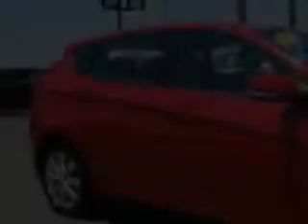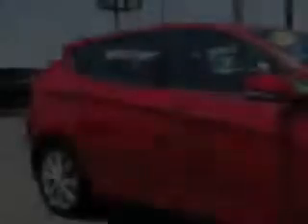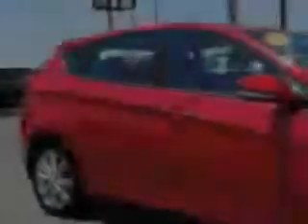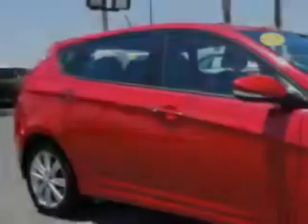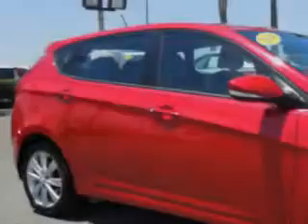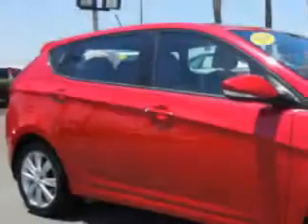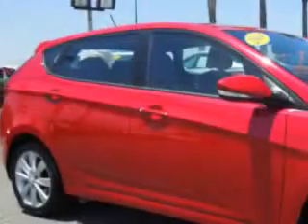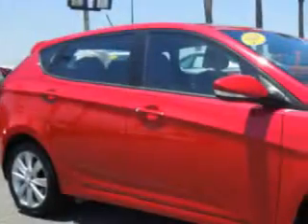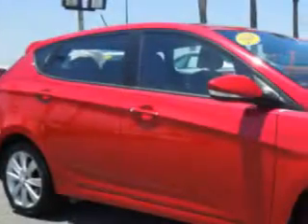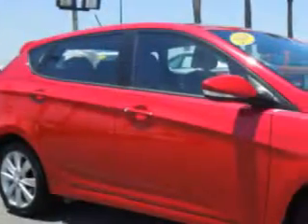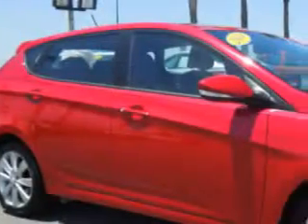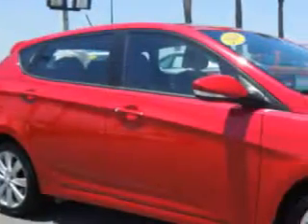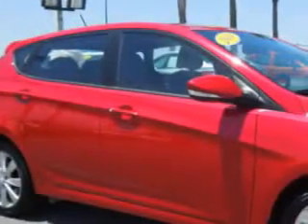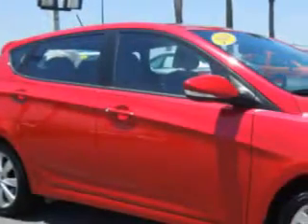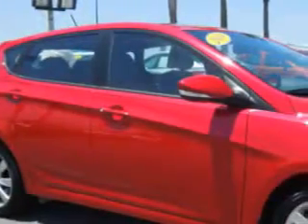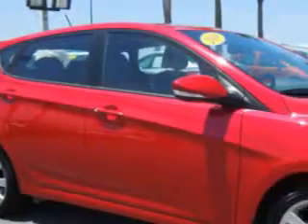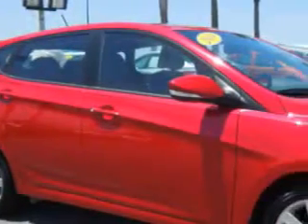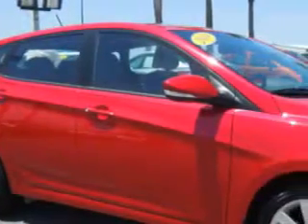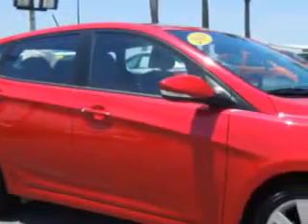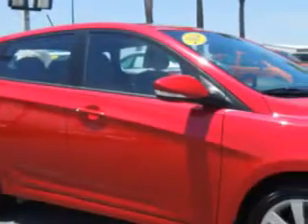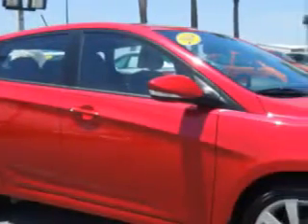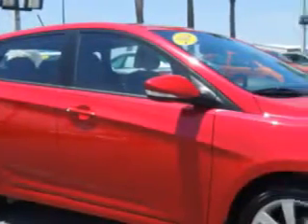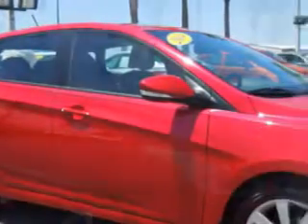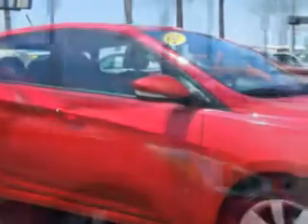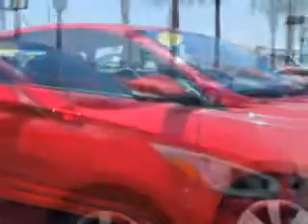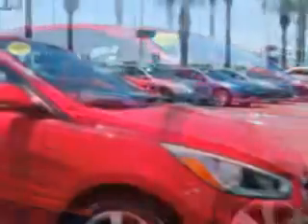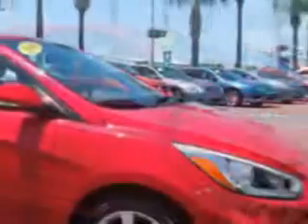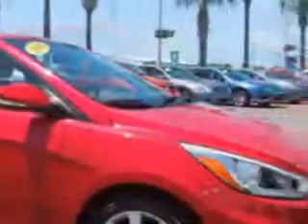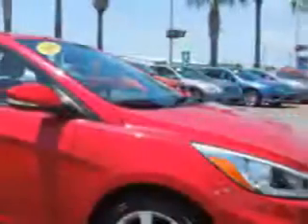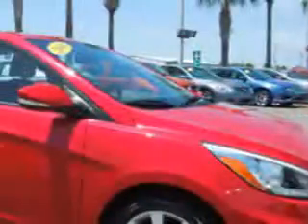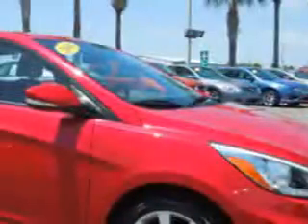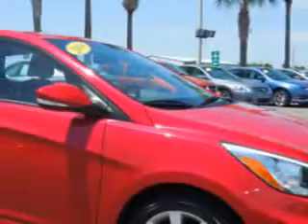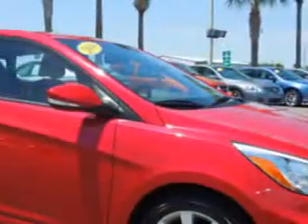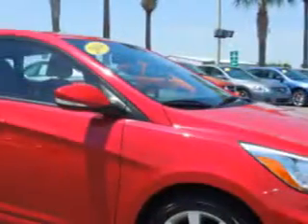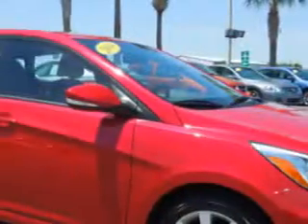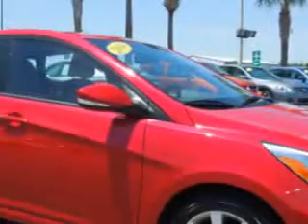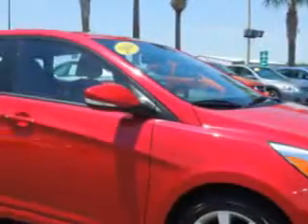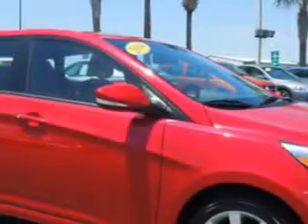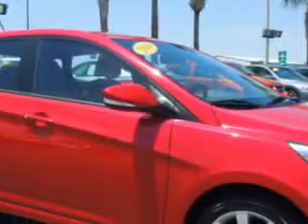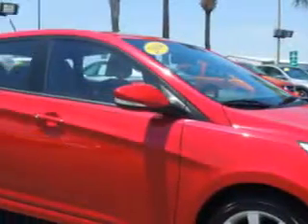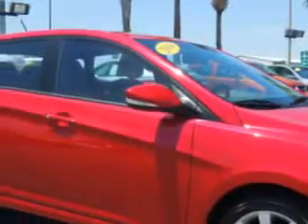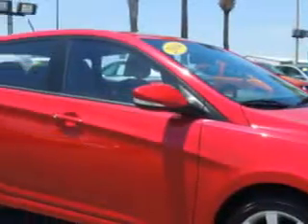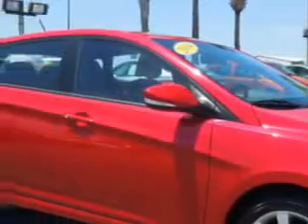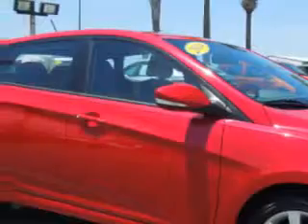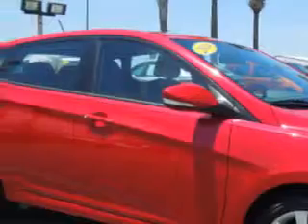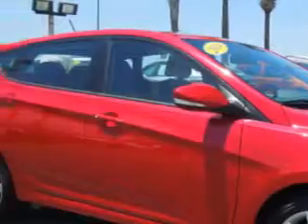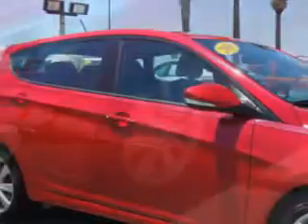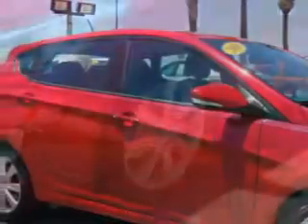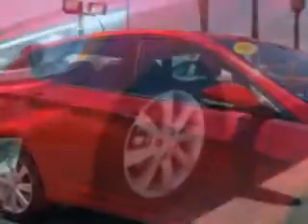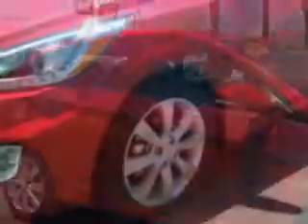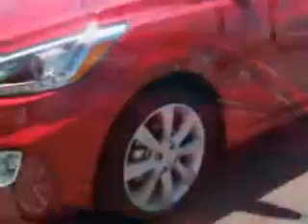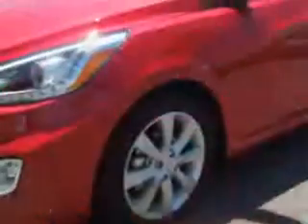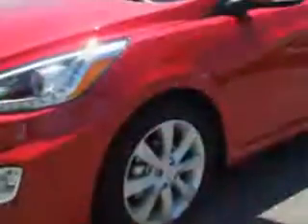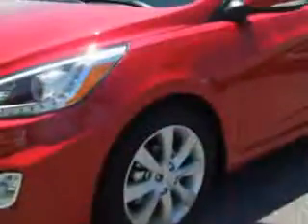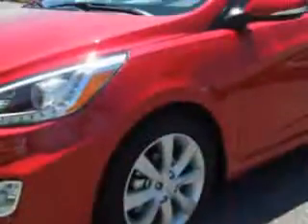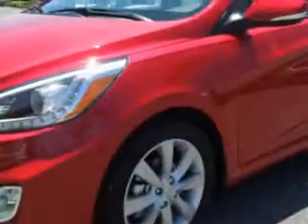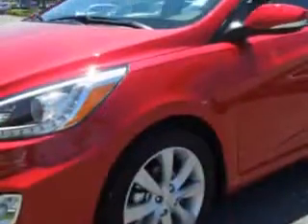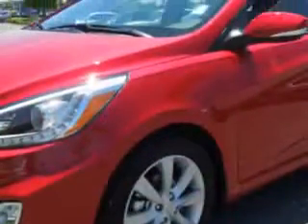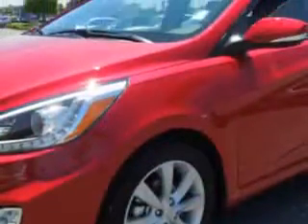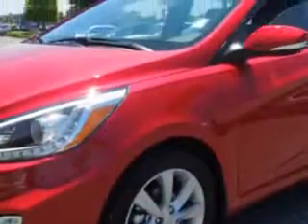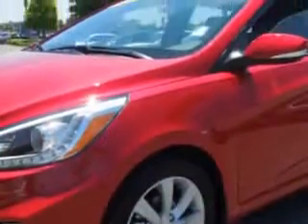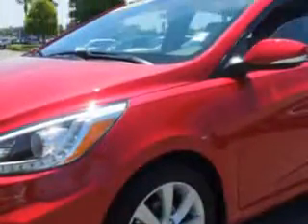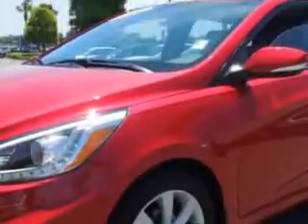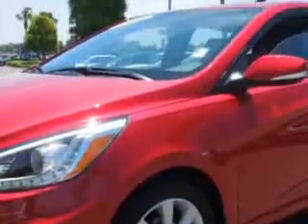Check out this red 2014 Hyundai Accent Hatchback SE, equipped with a 4-cylinder engine and an automatic transmission.